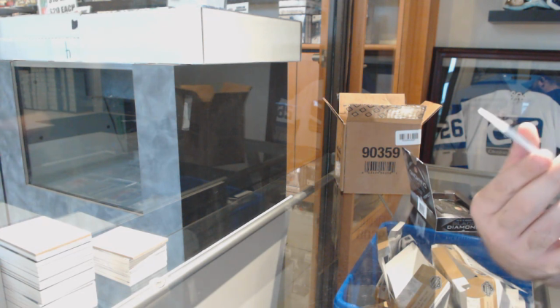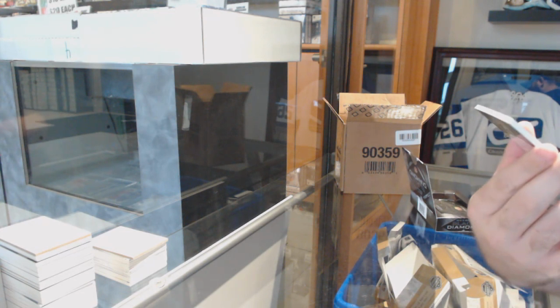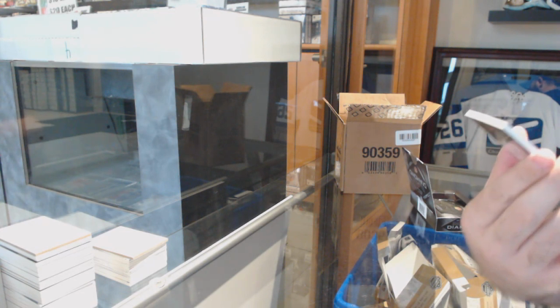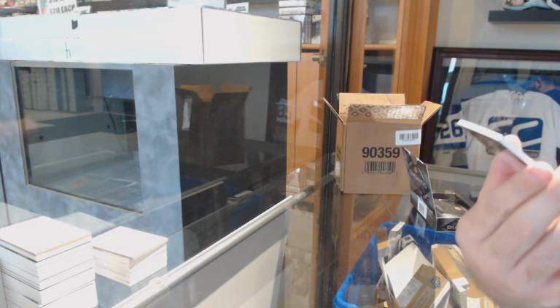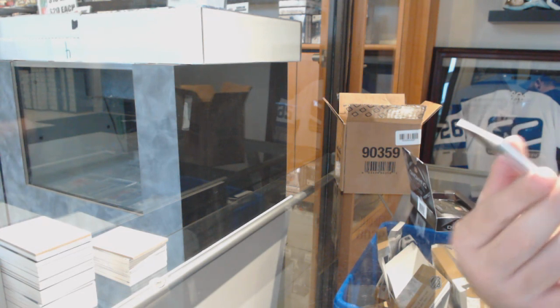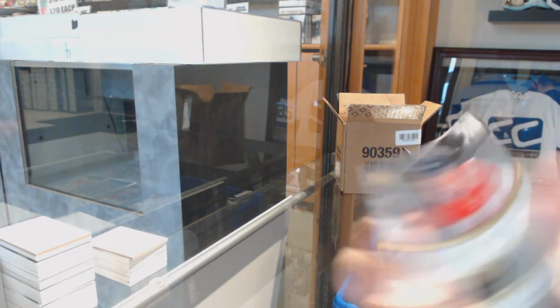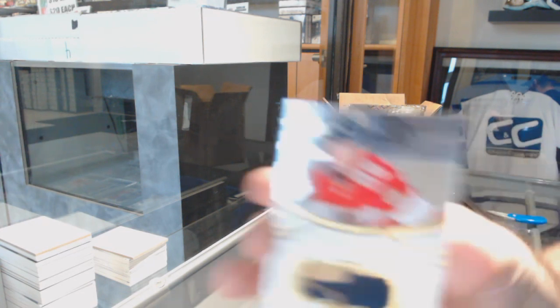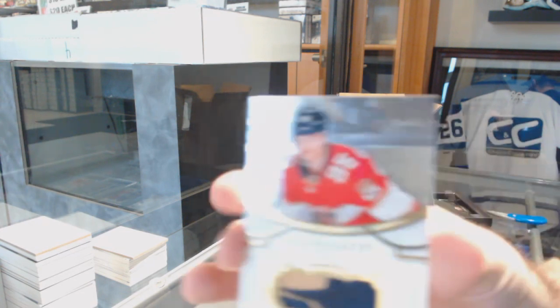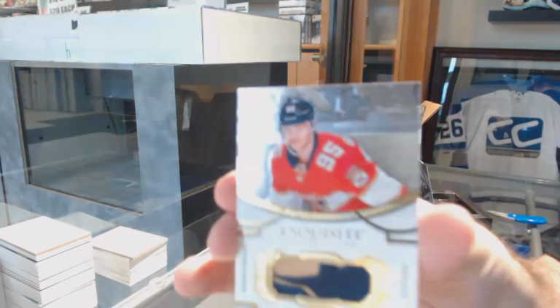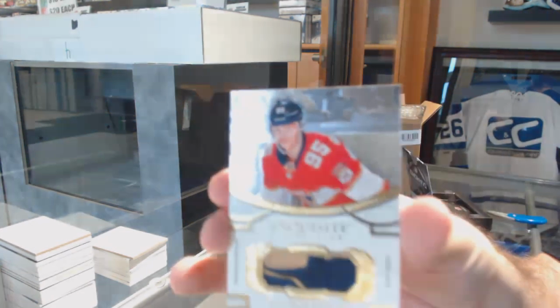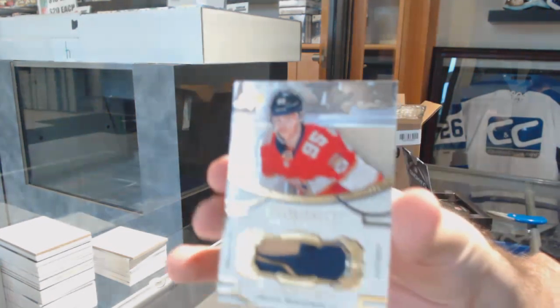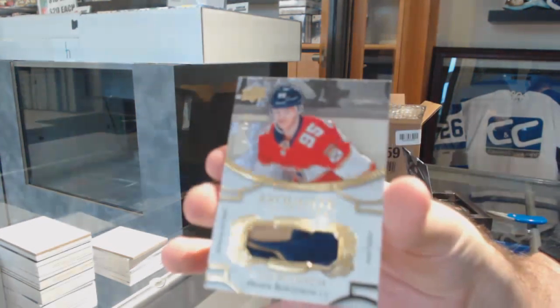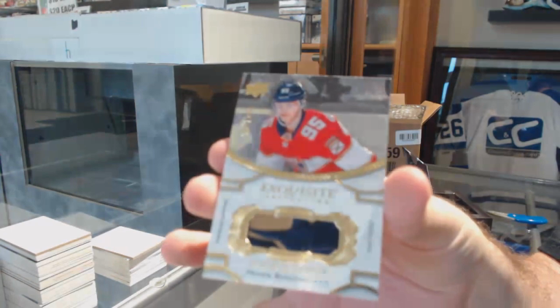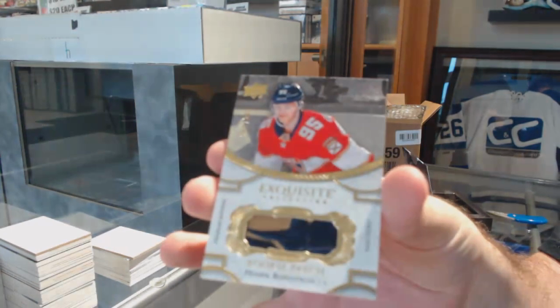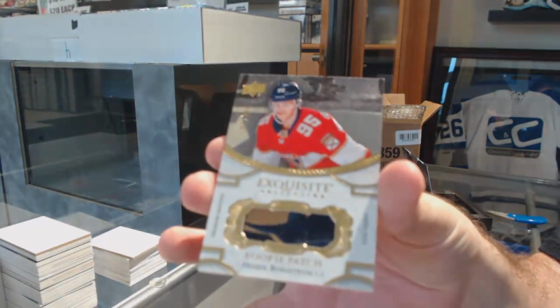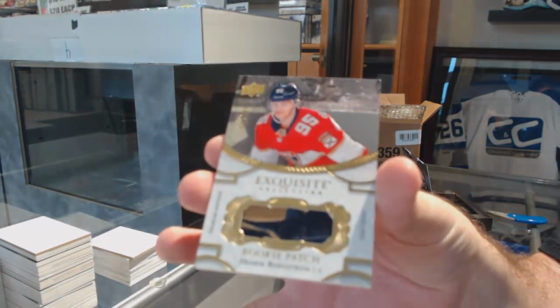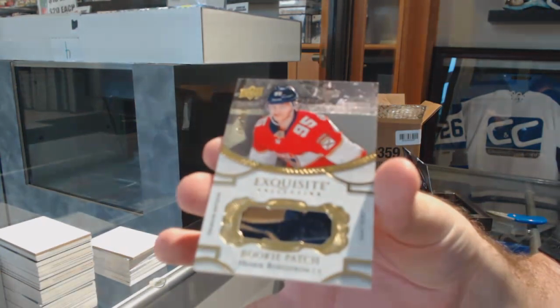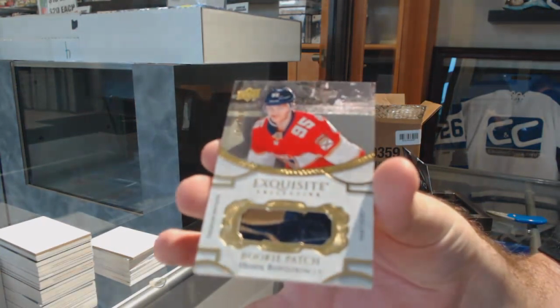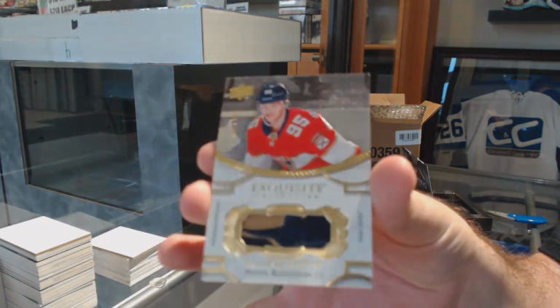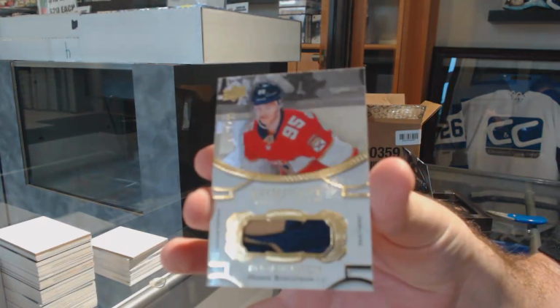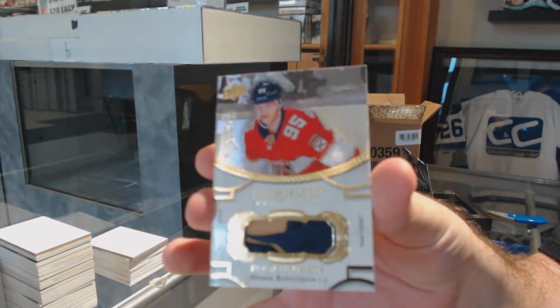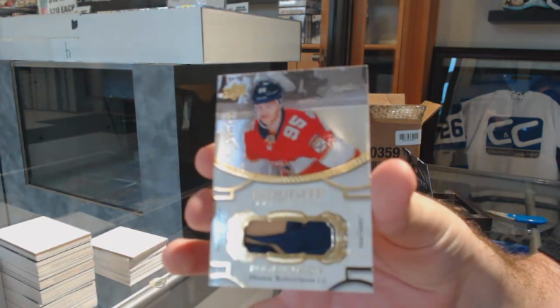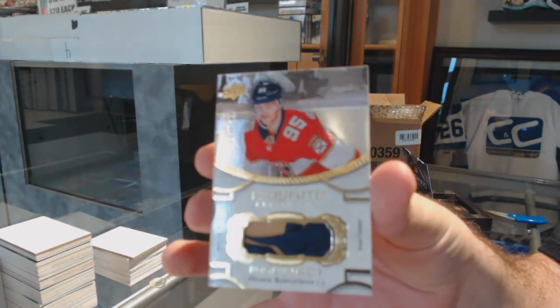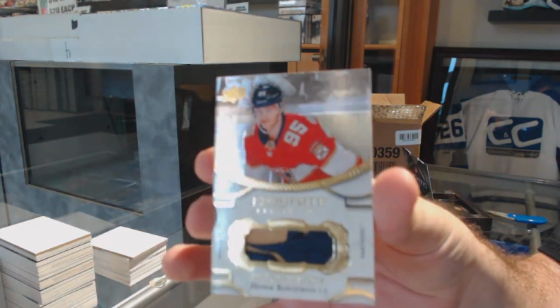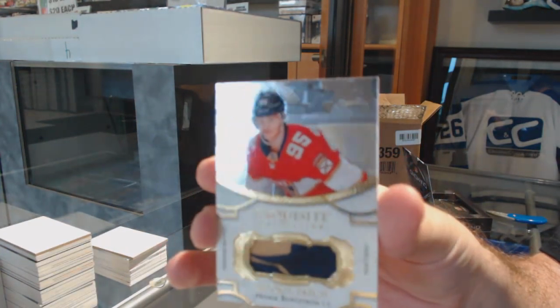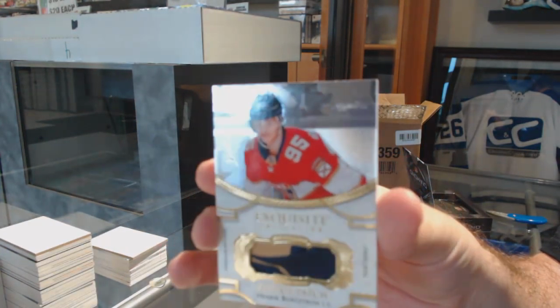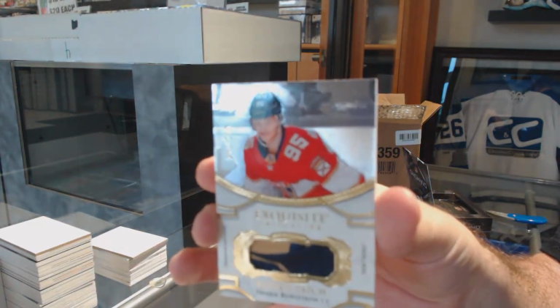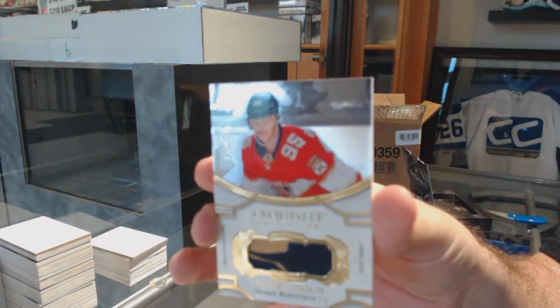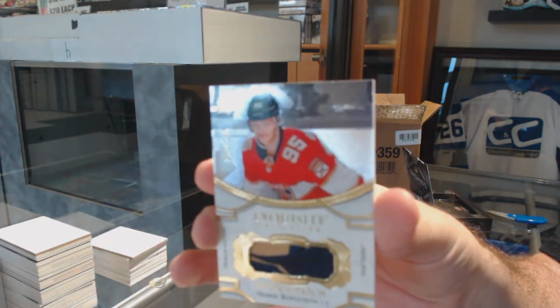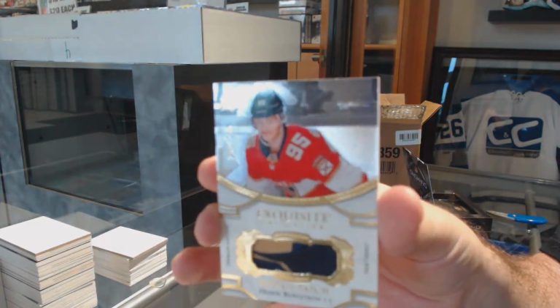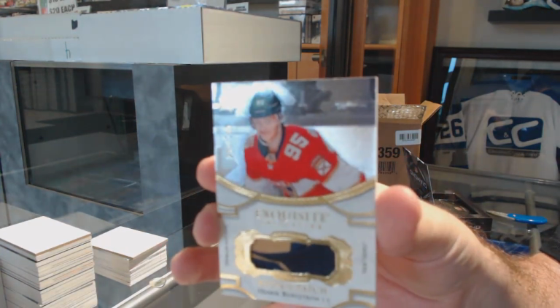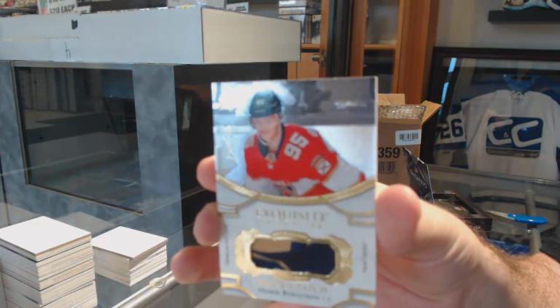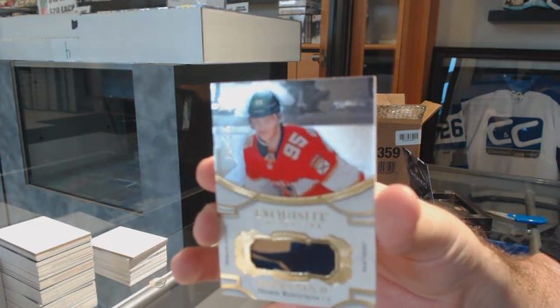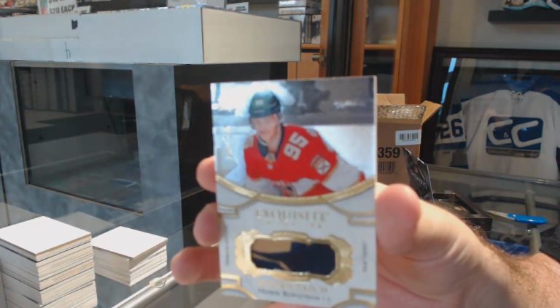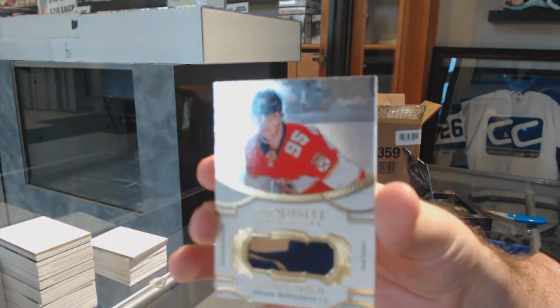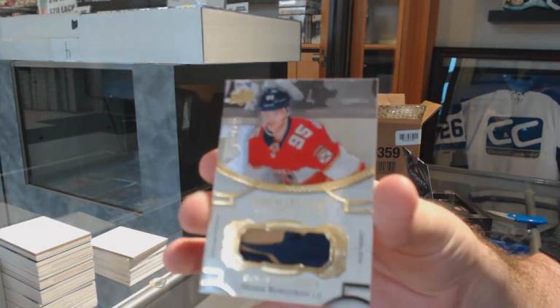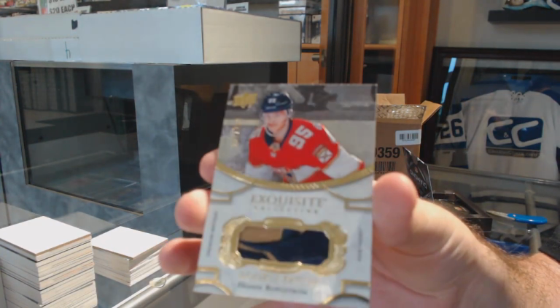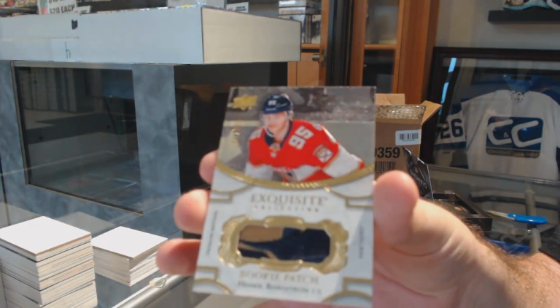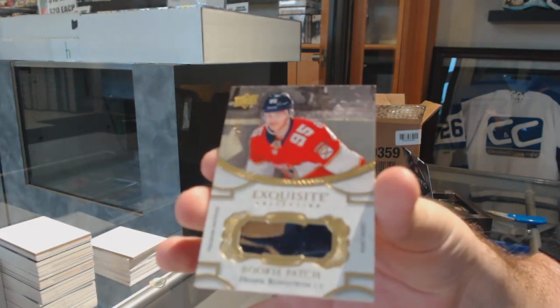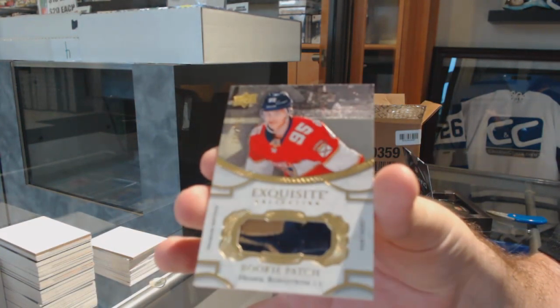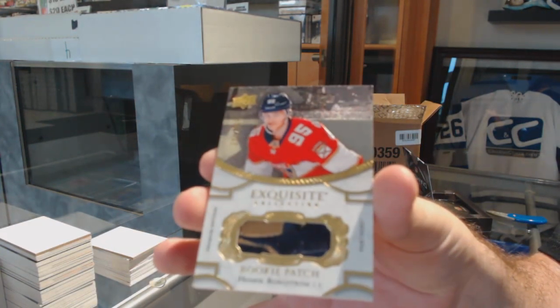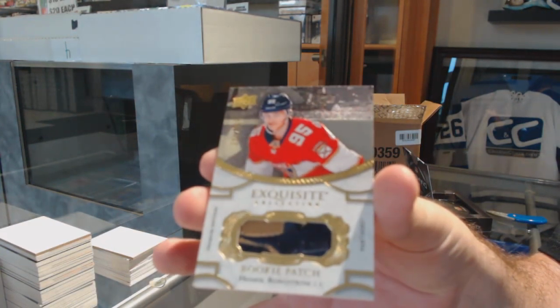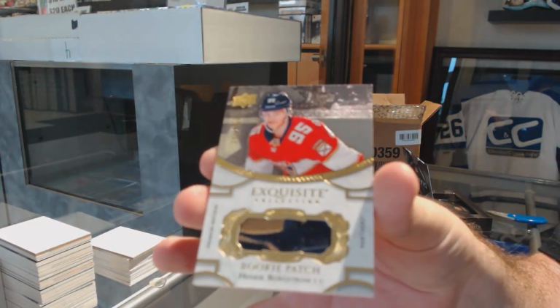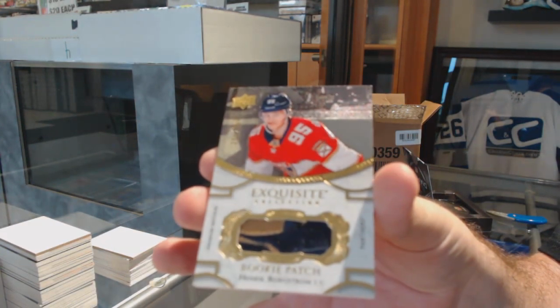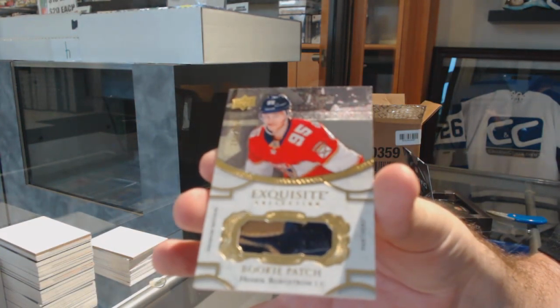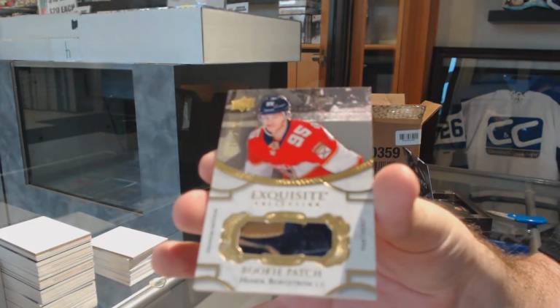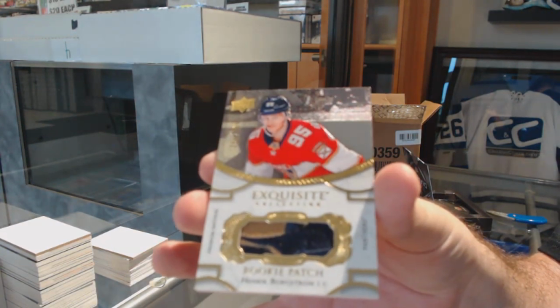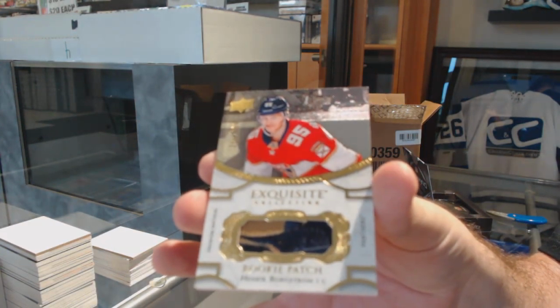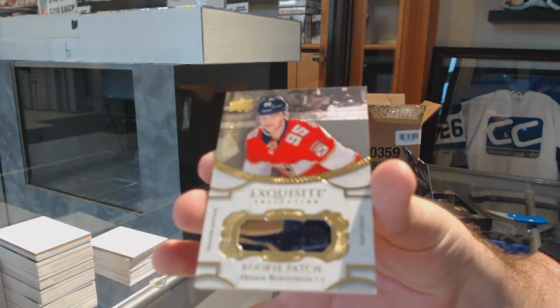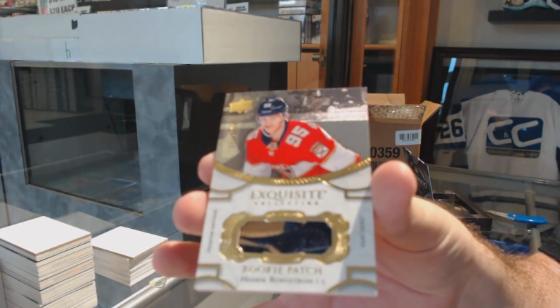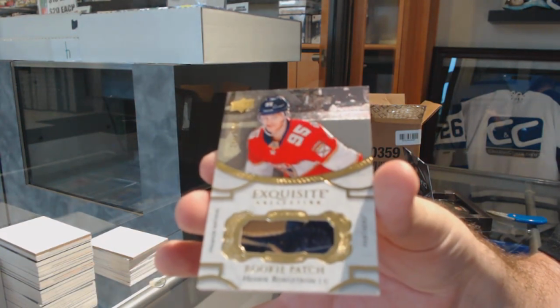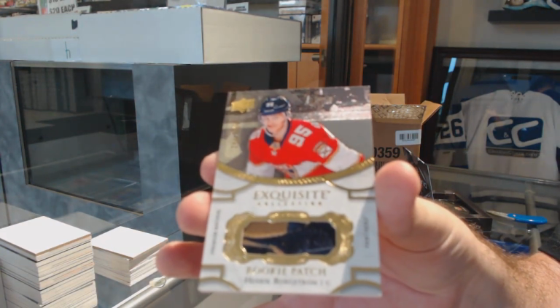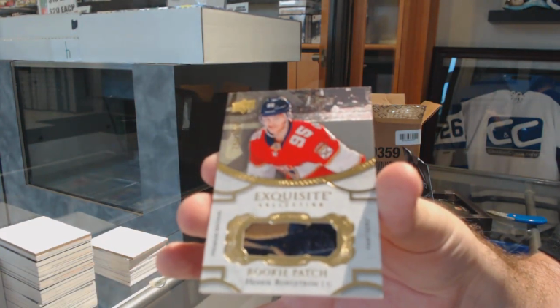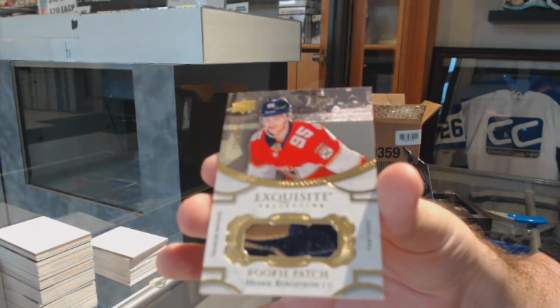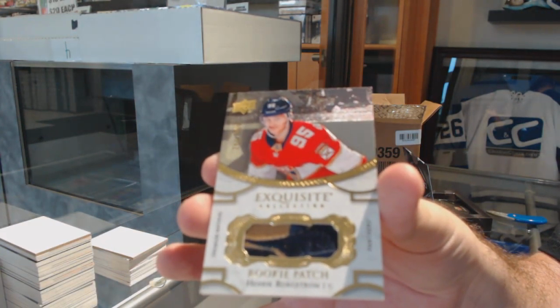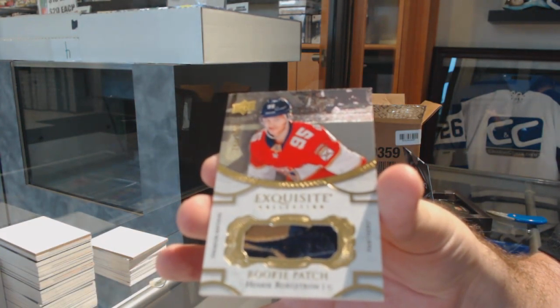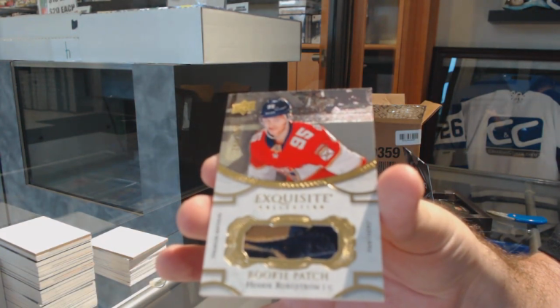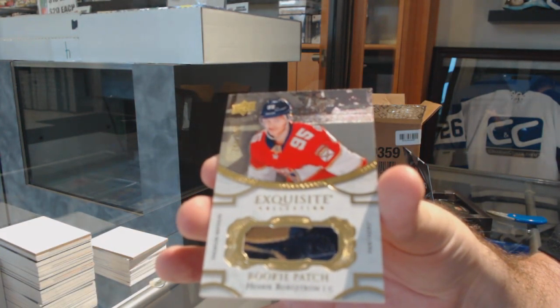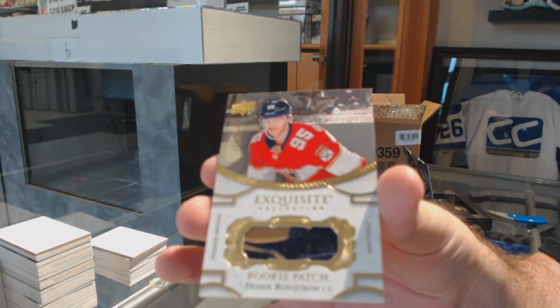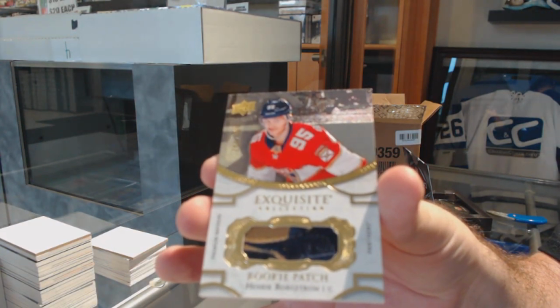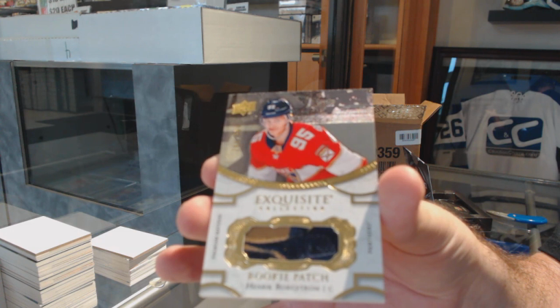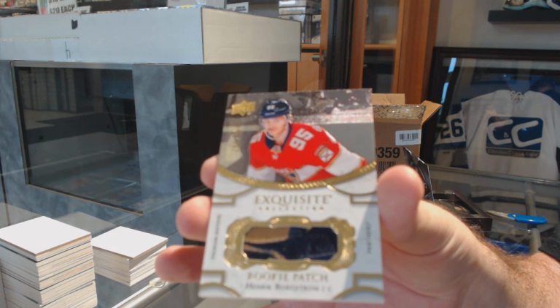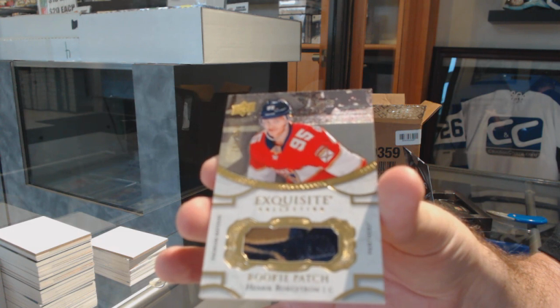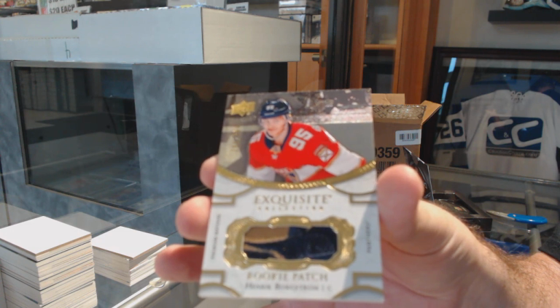For the Panthers, $2.99. Hanrake Borgstrom rookie patch, exquisite.